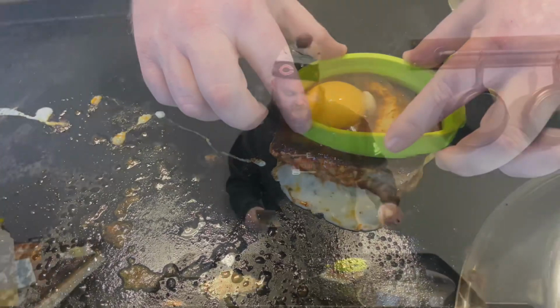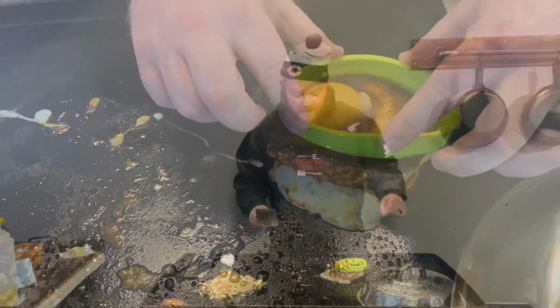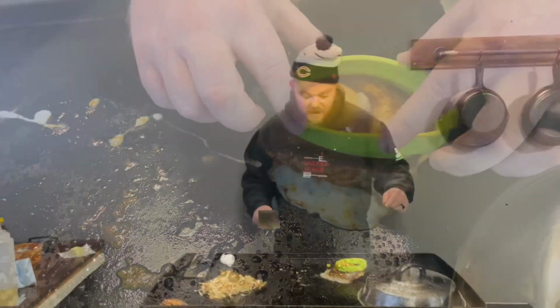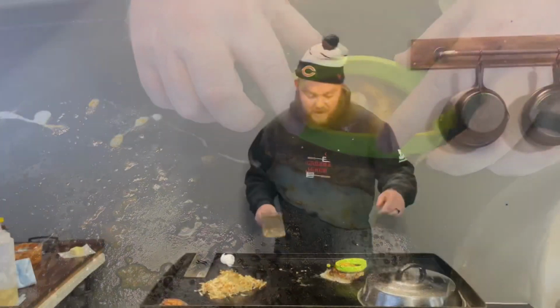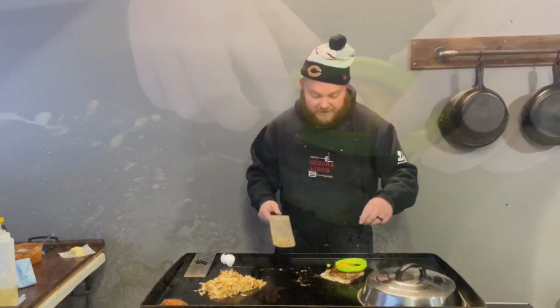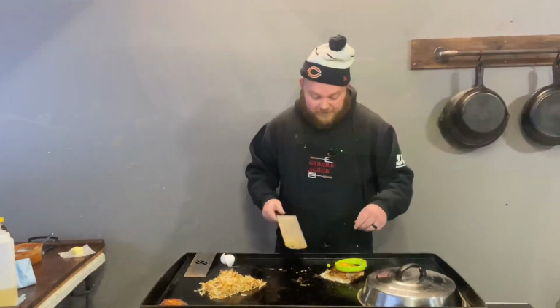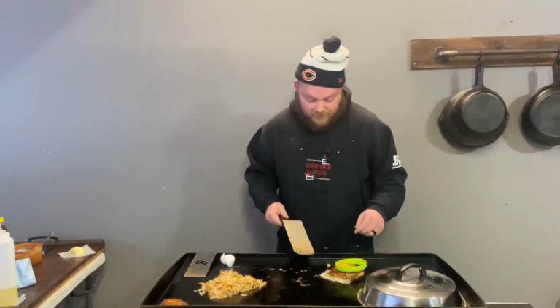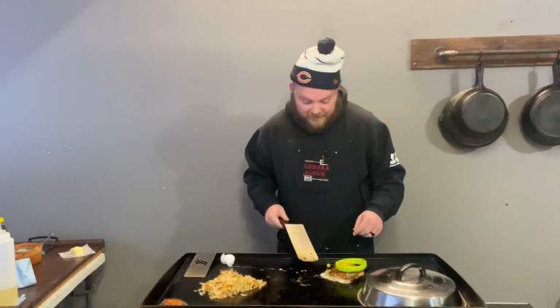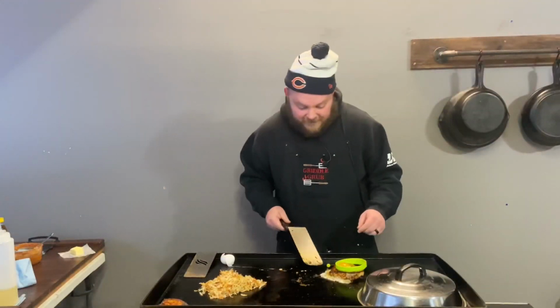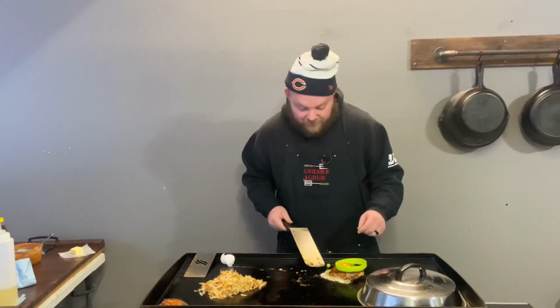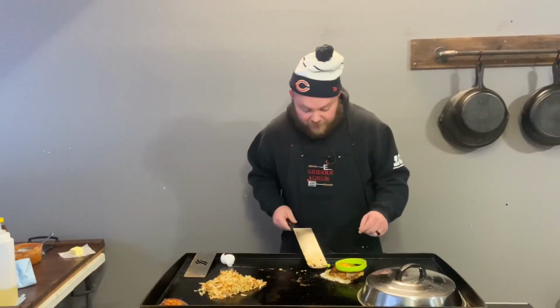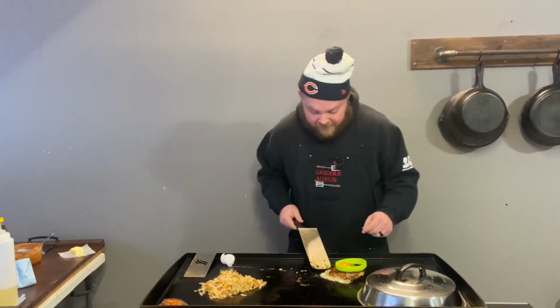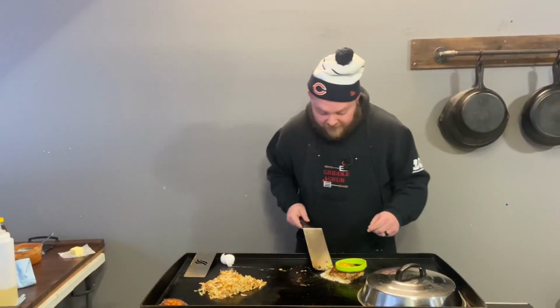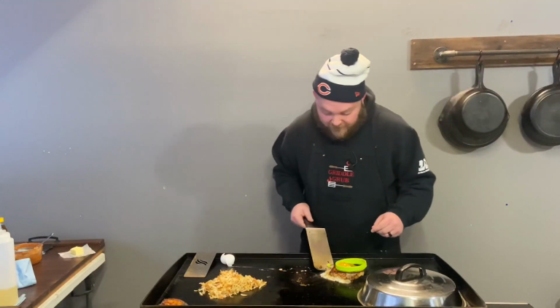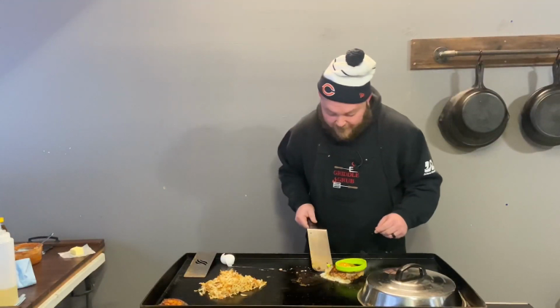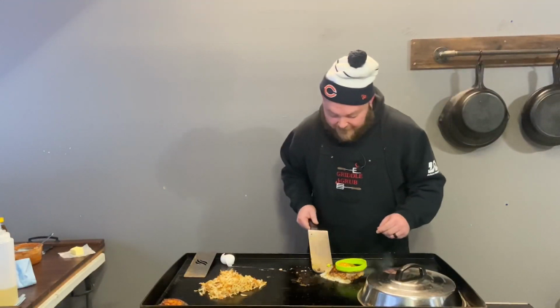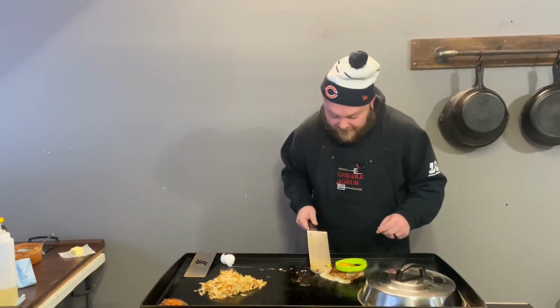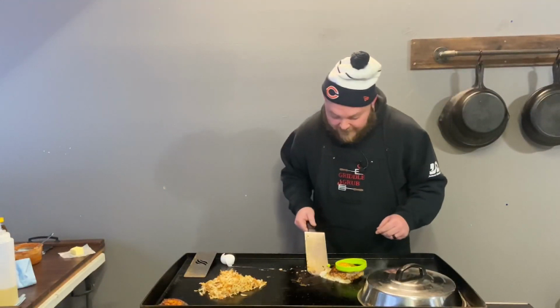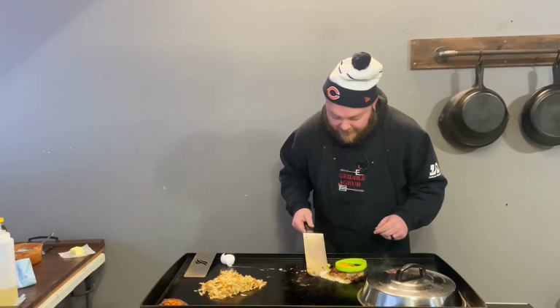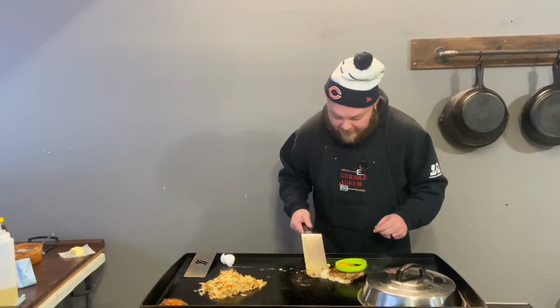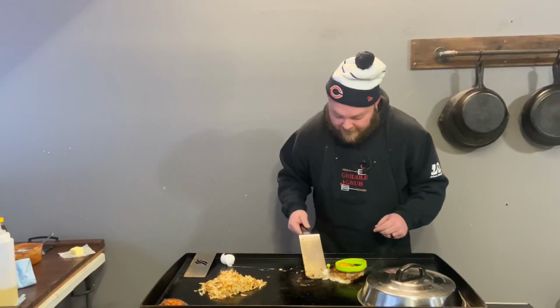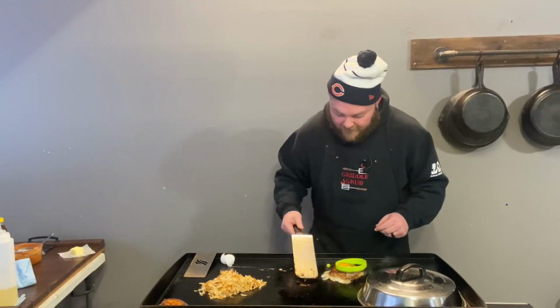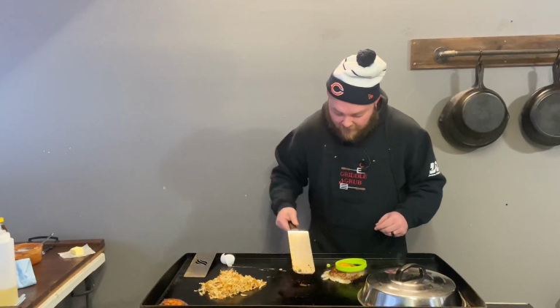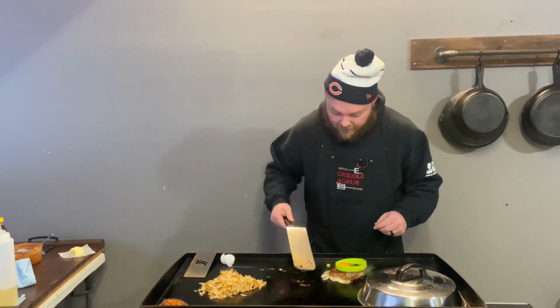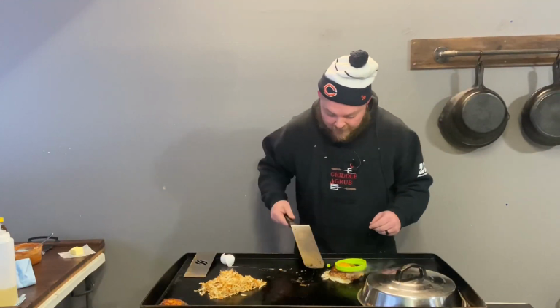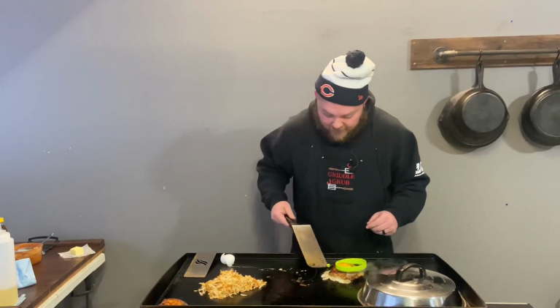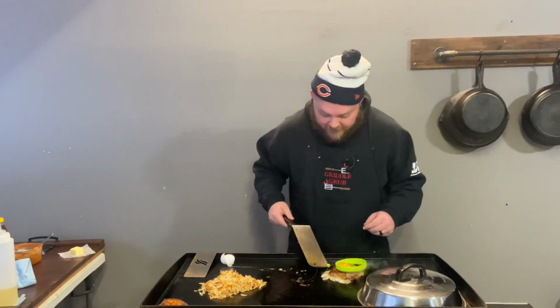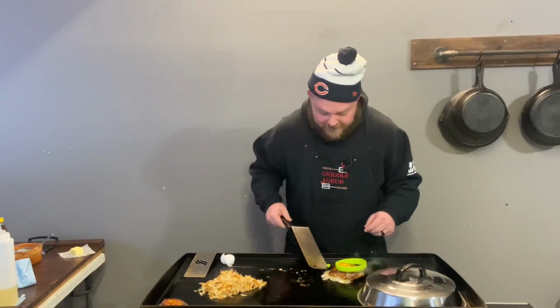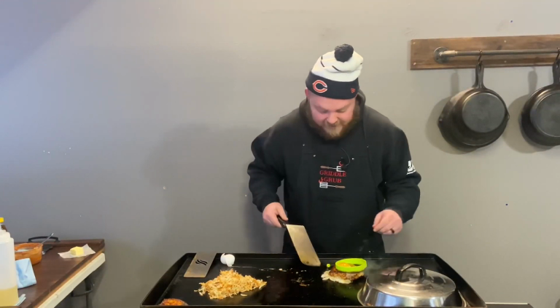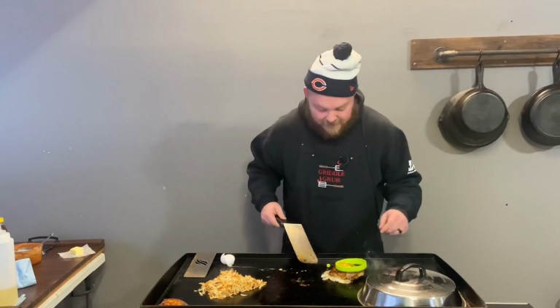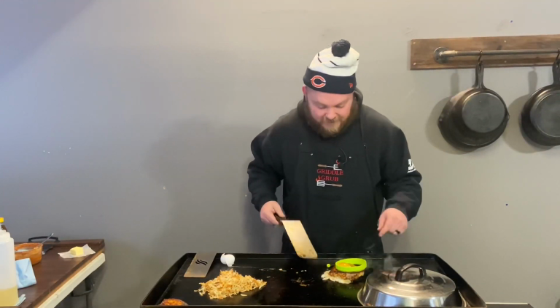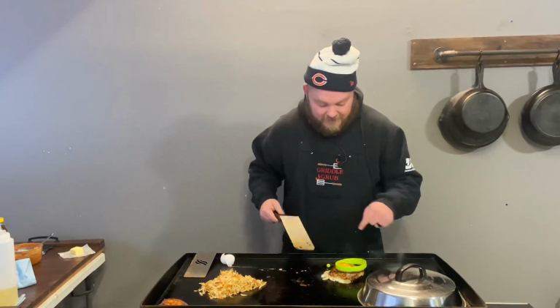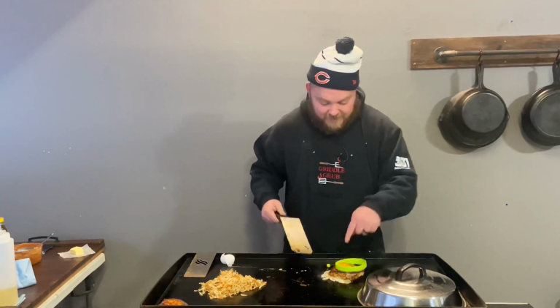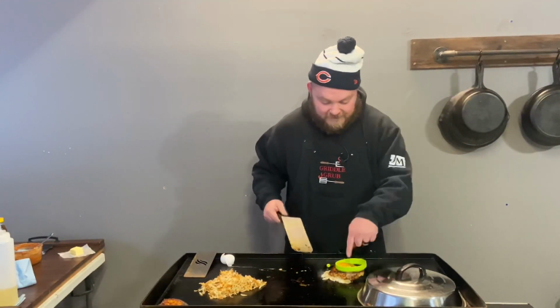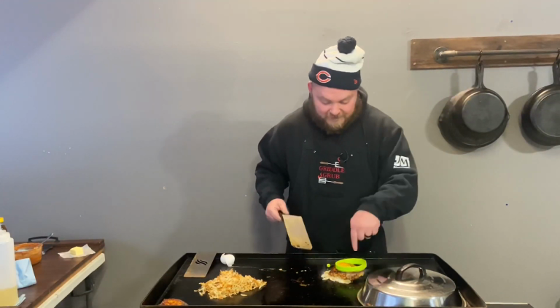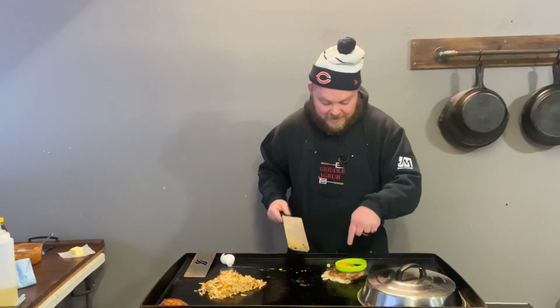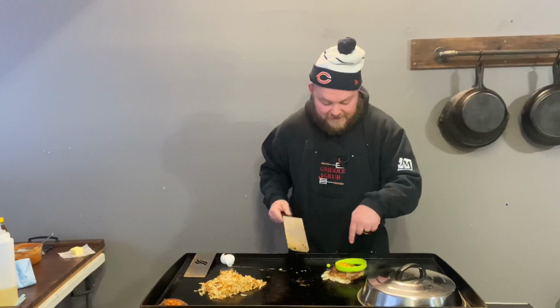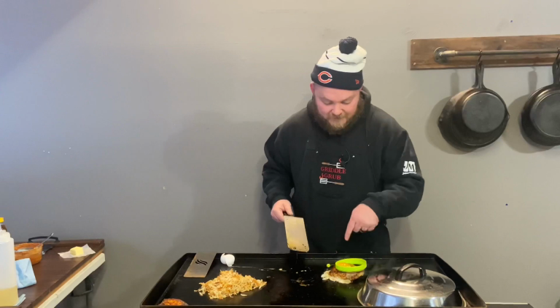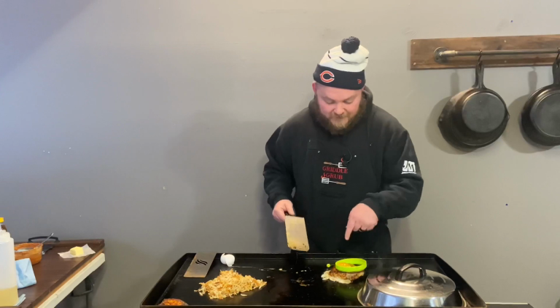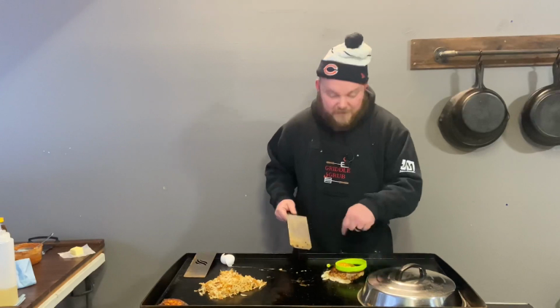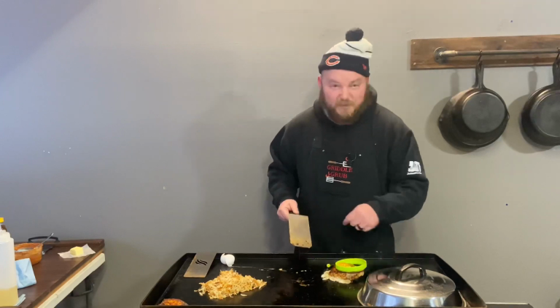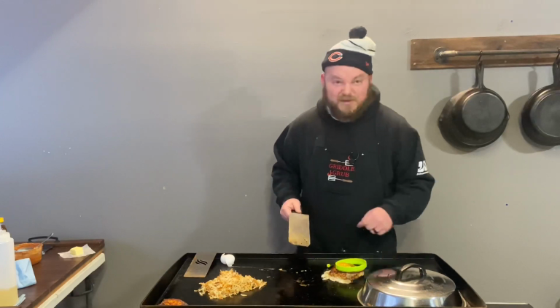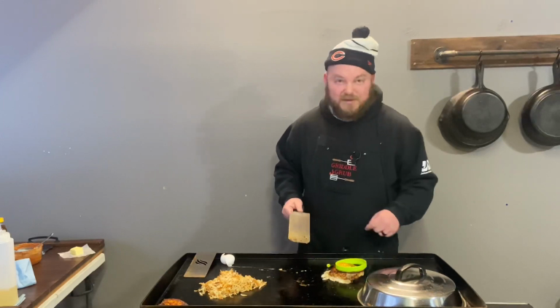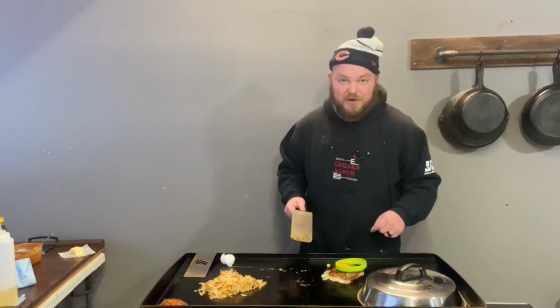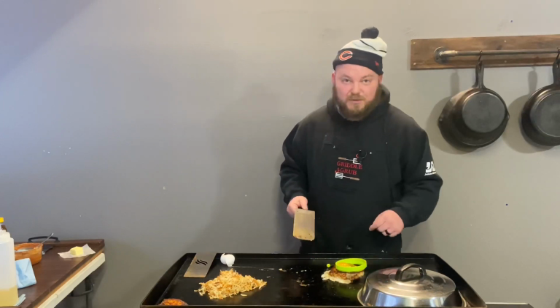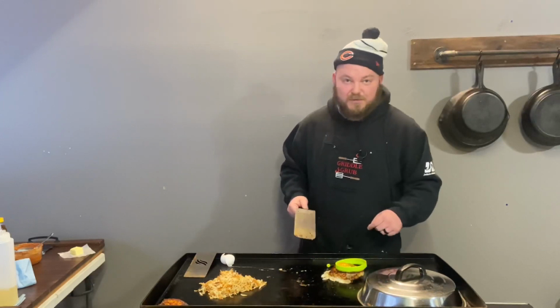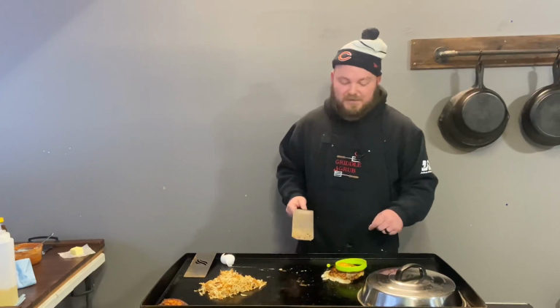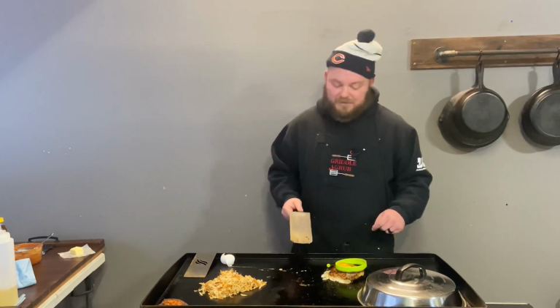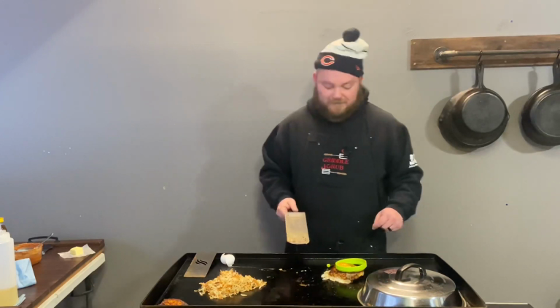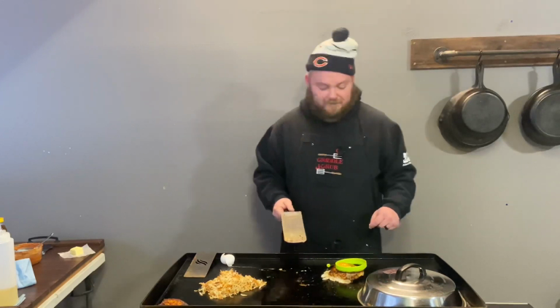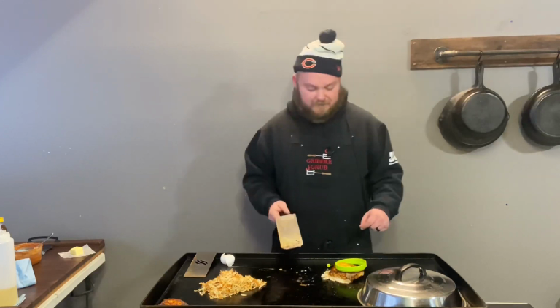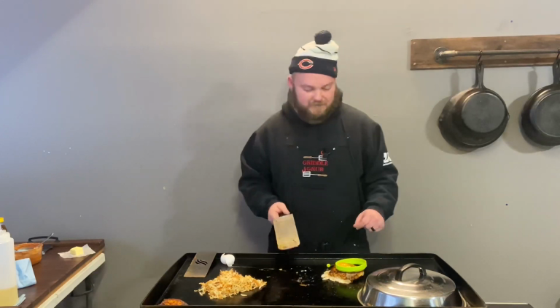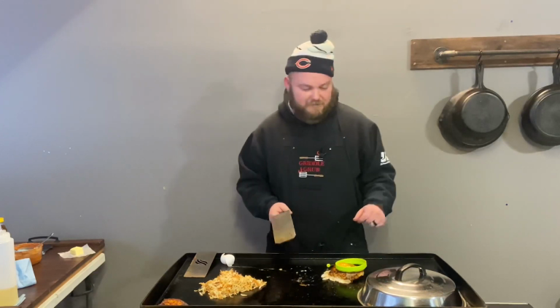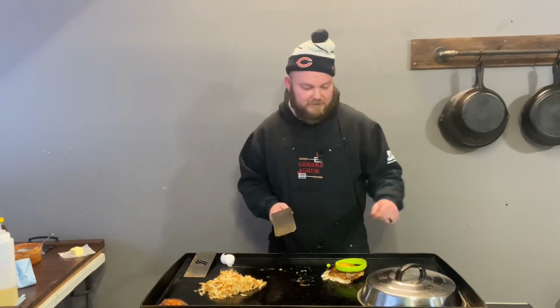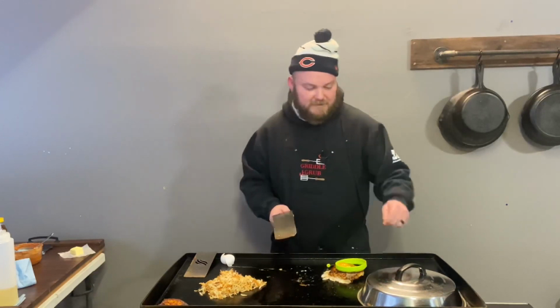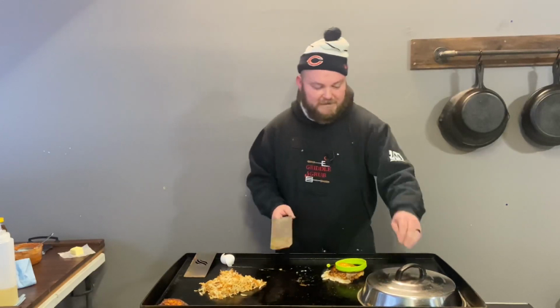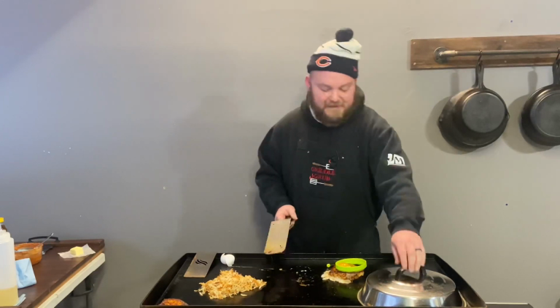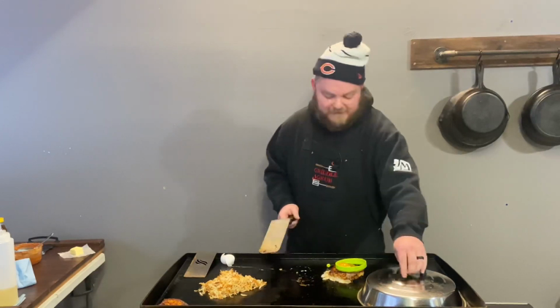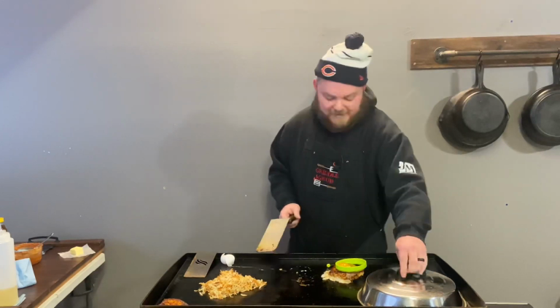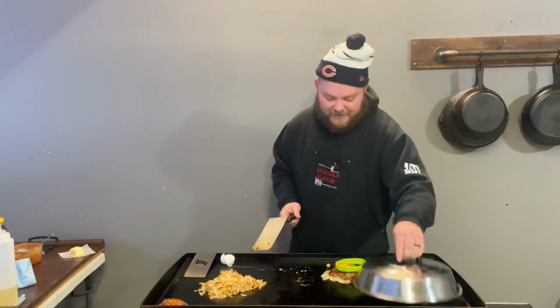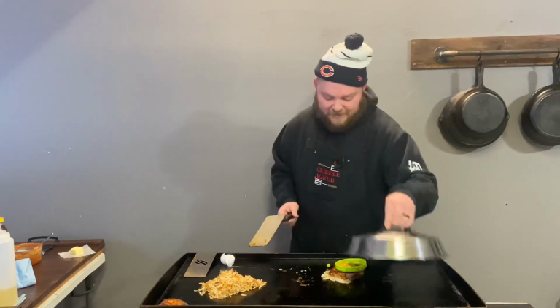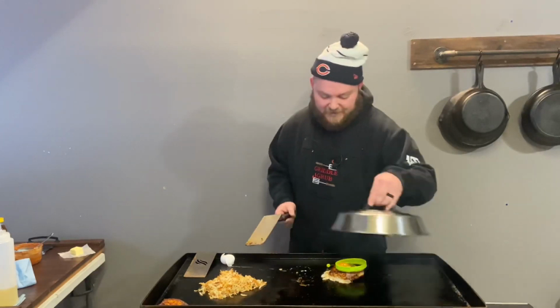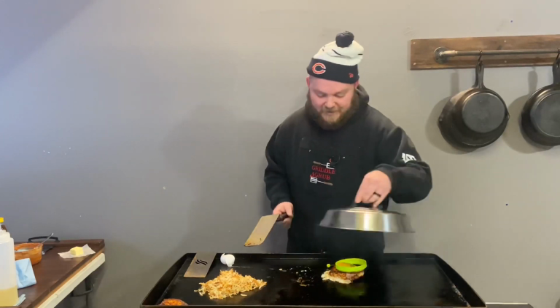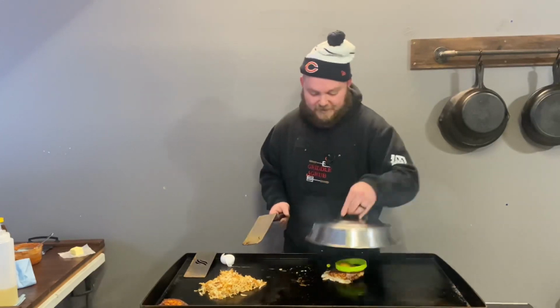We did lose a little bit of the egg over the side, but that's okay — we still got the yolk up there on top. Let's let this thing cook up.